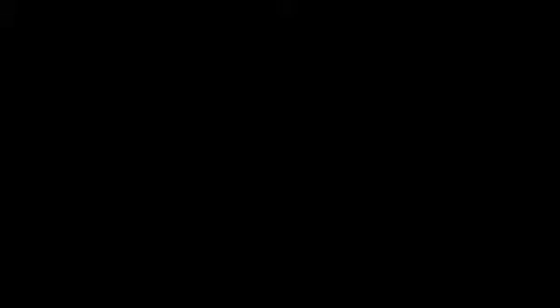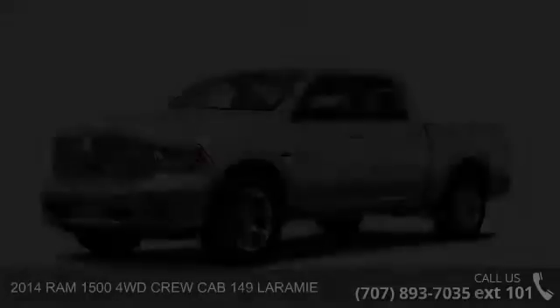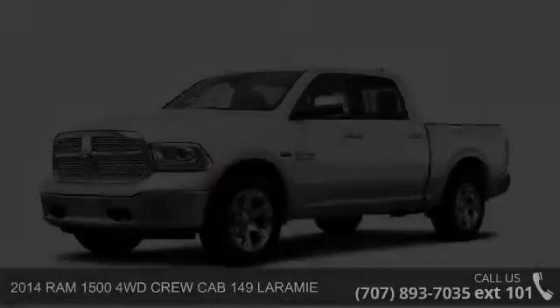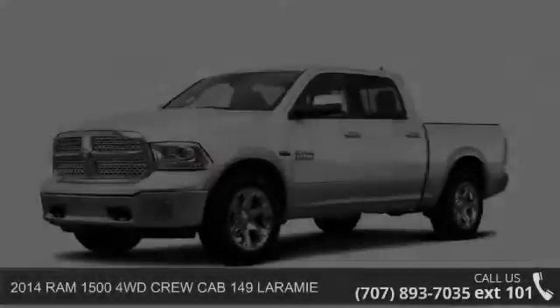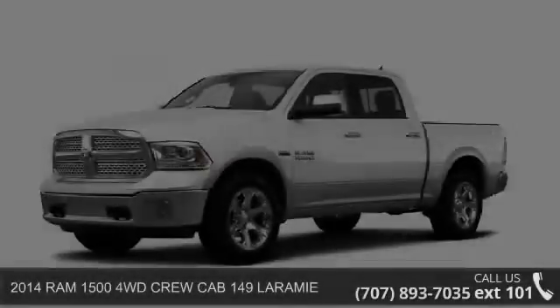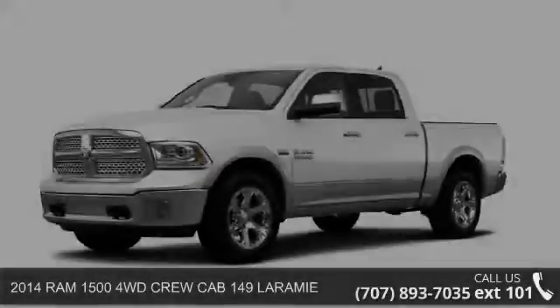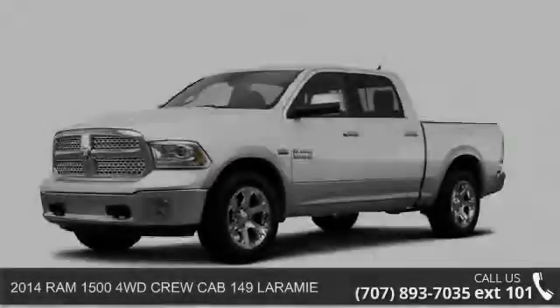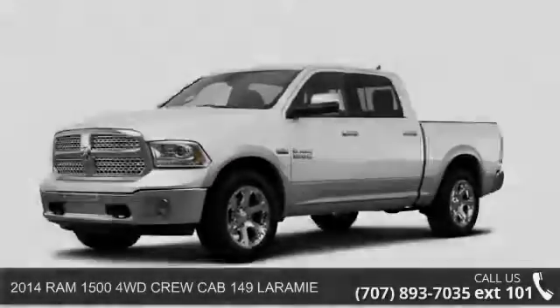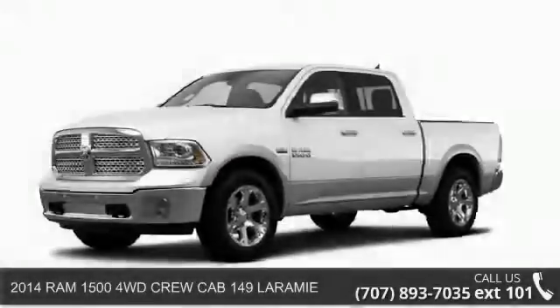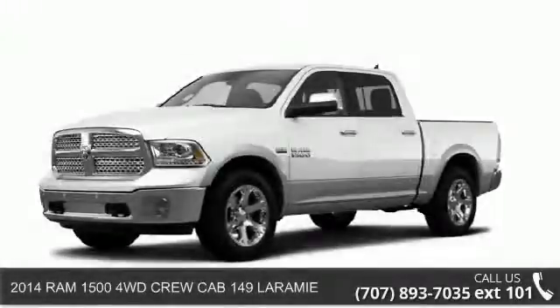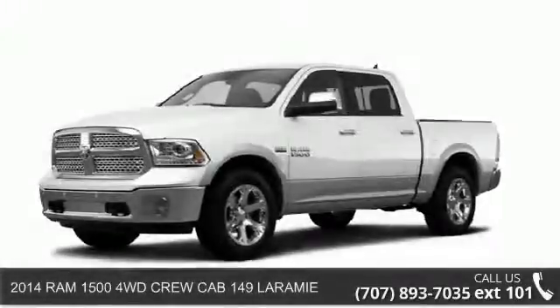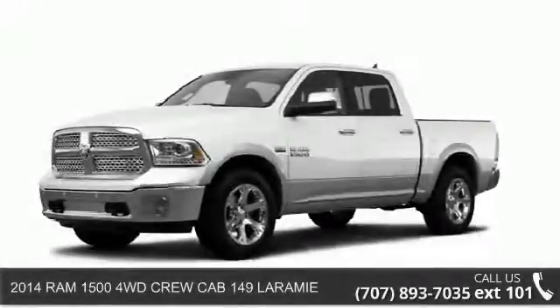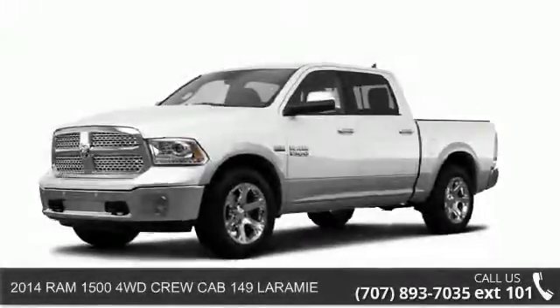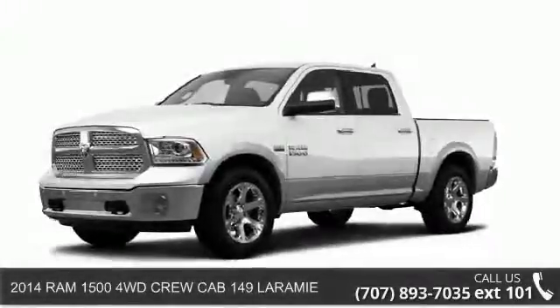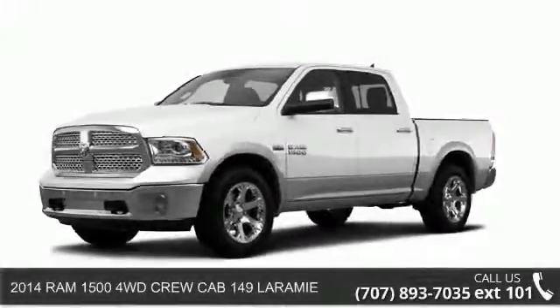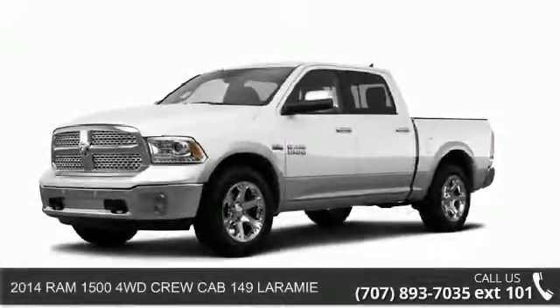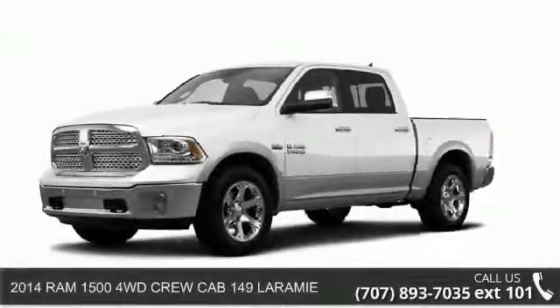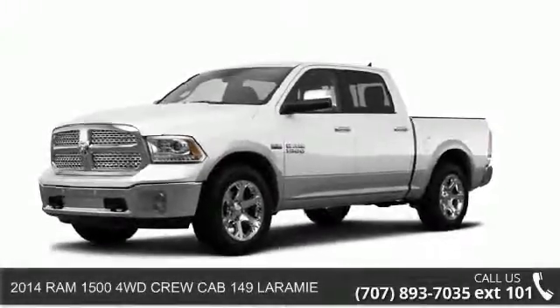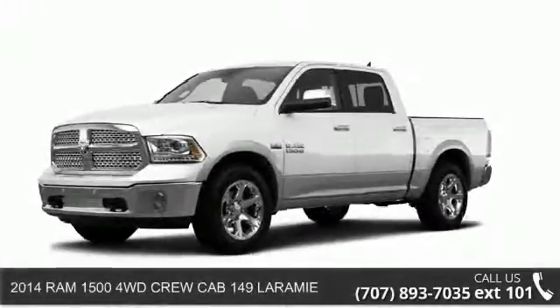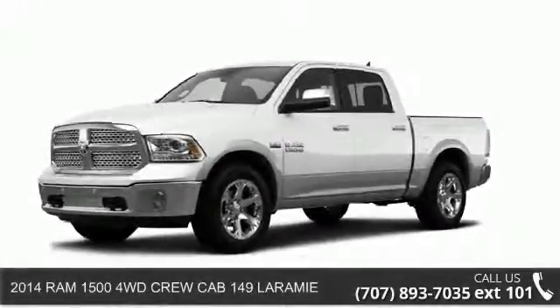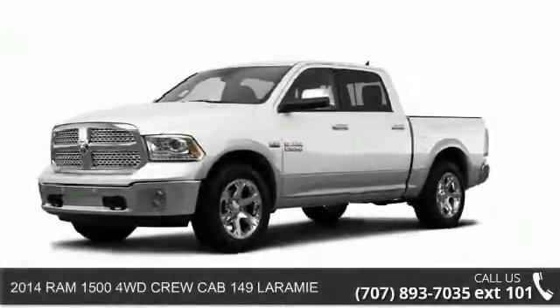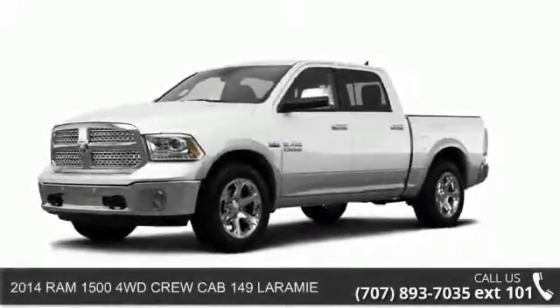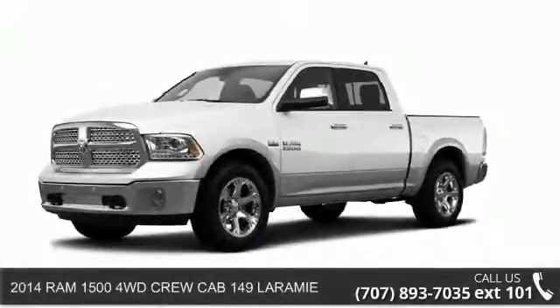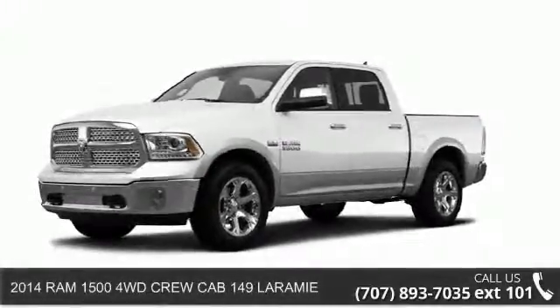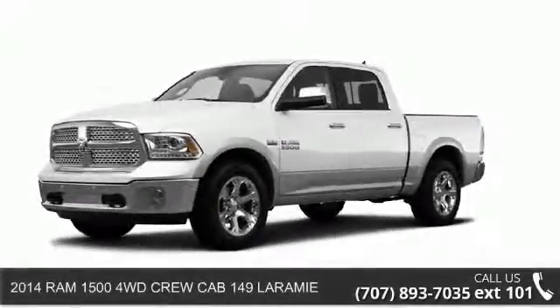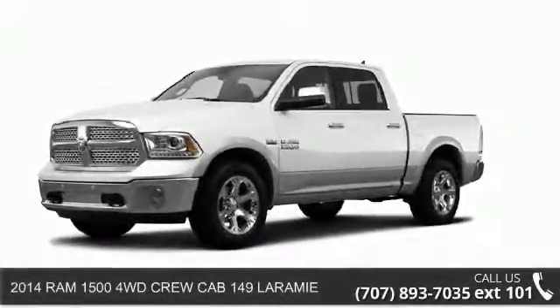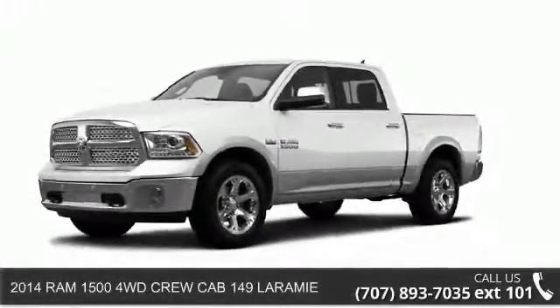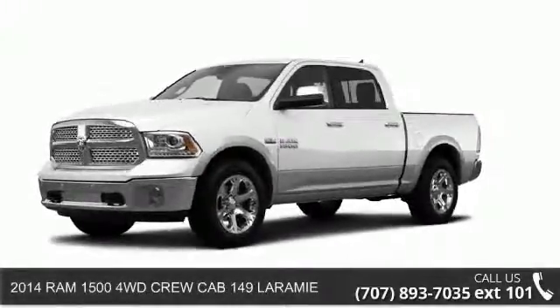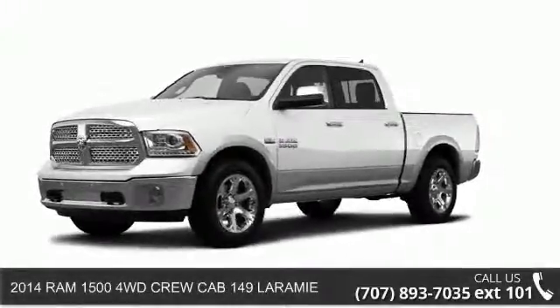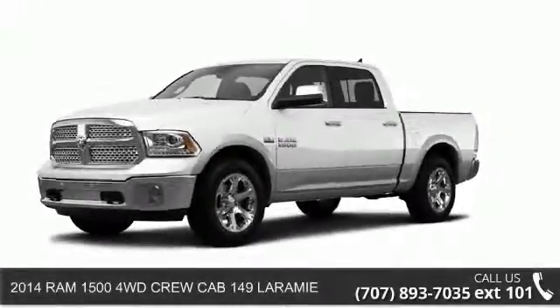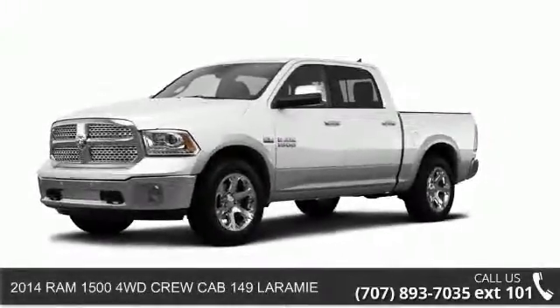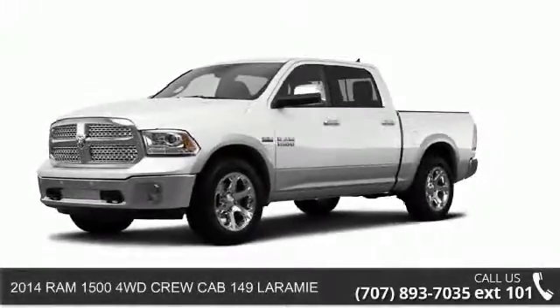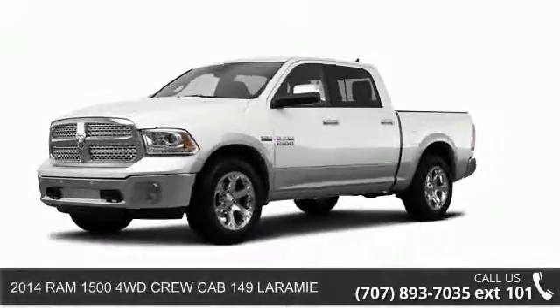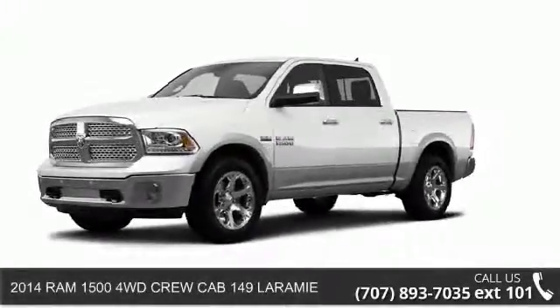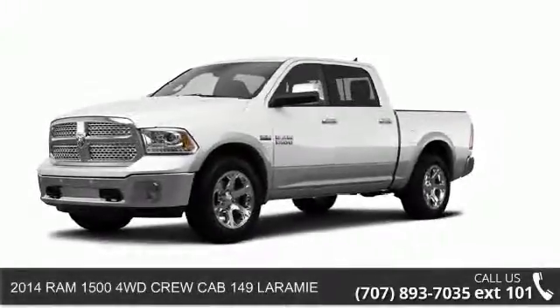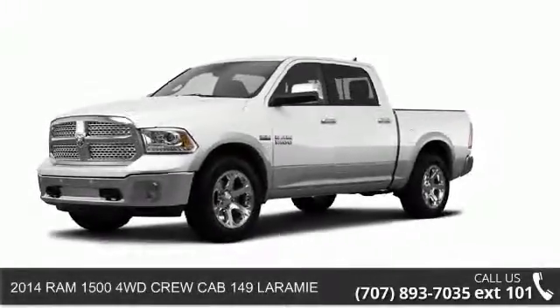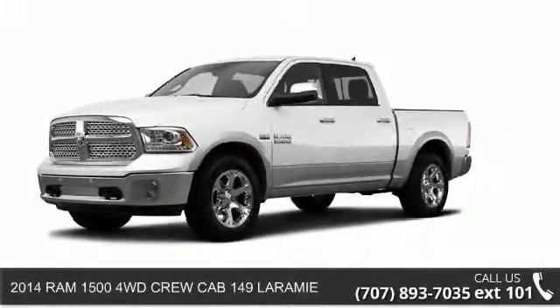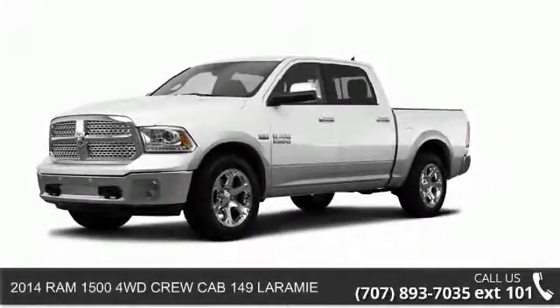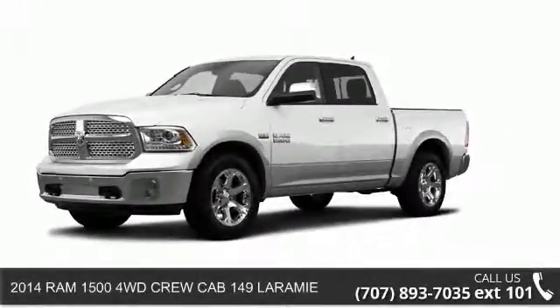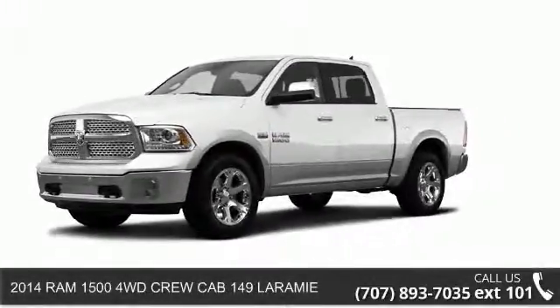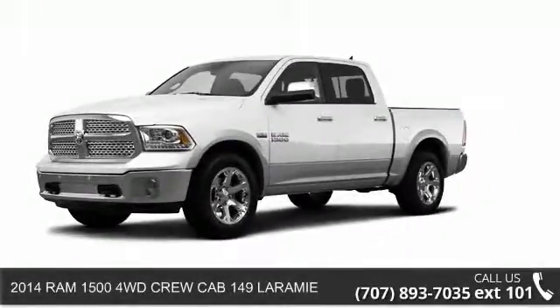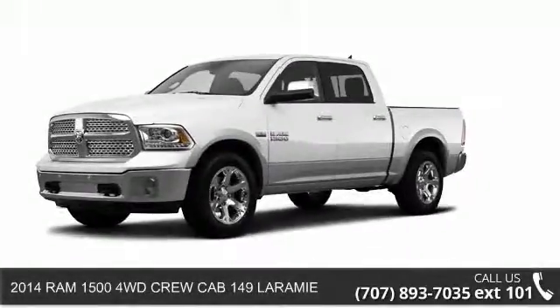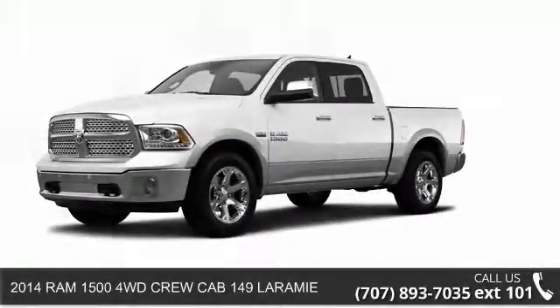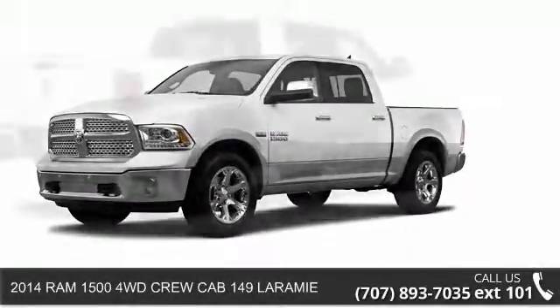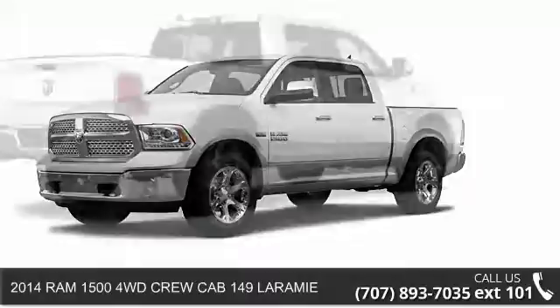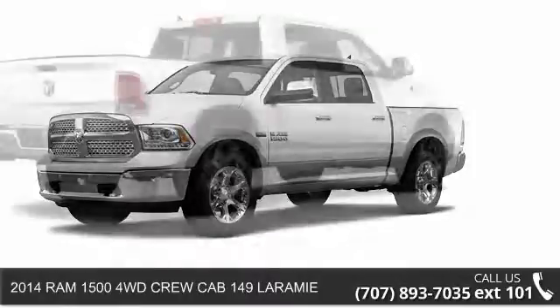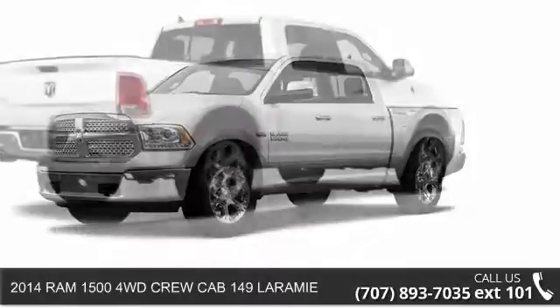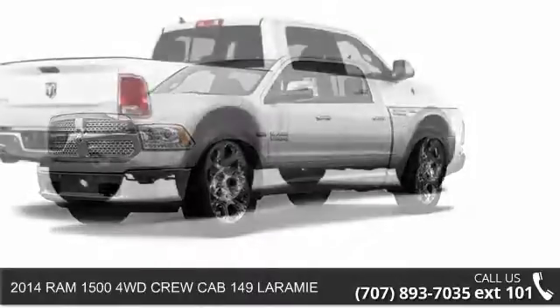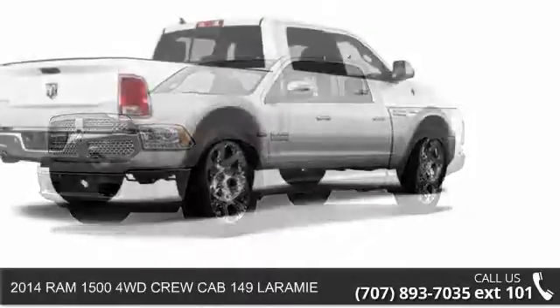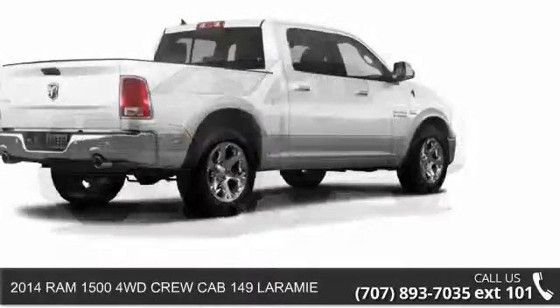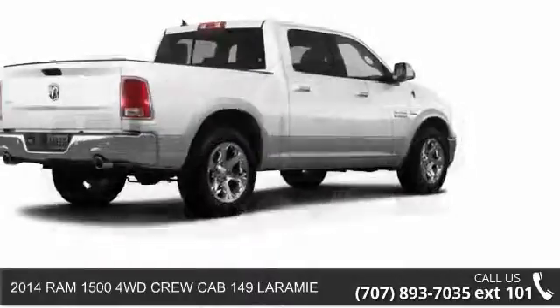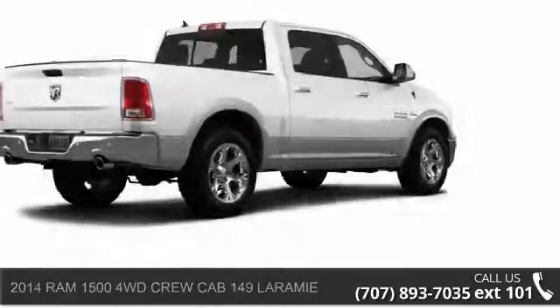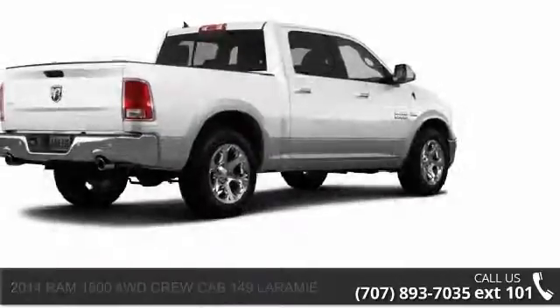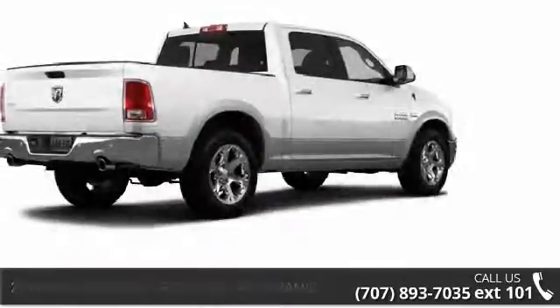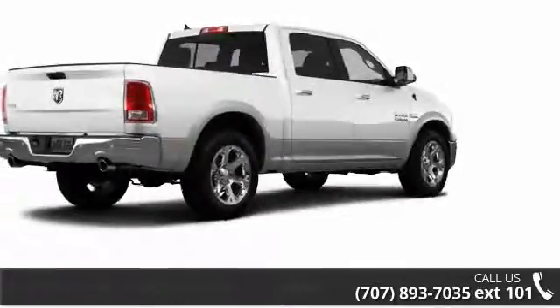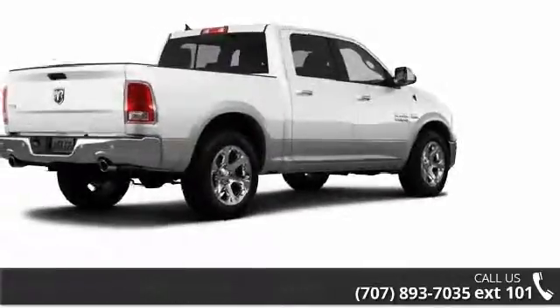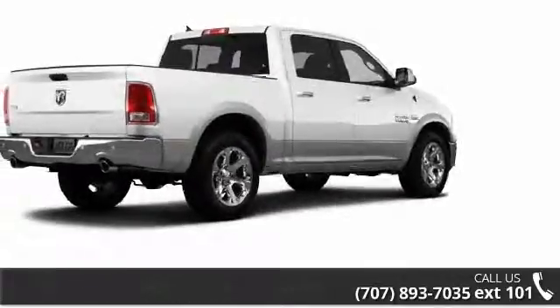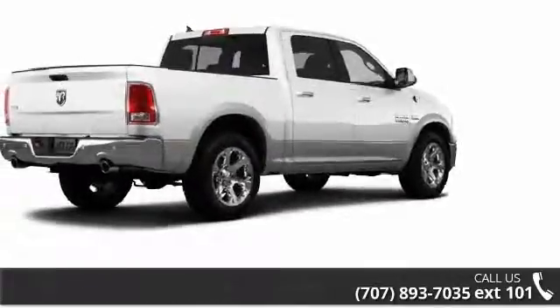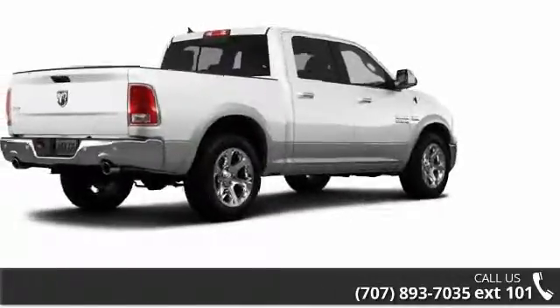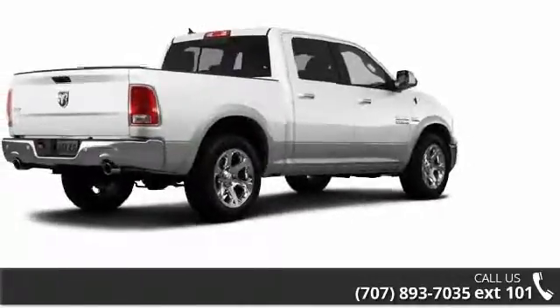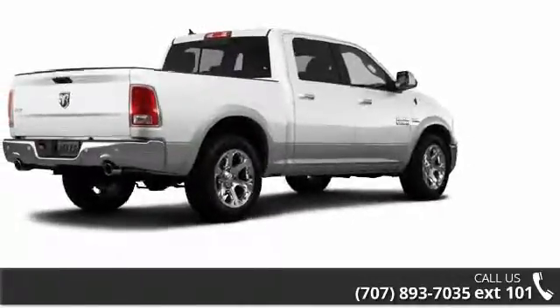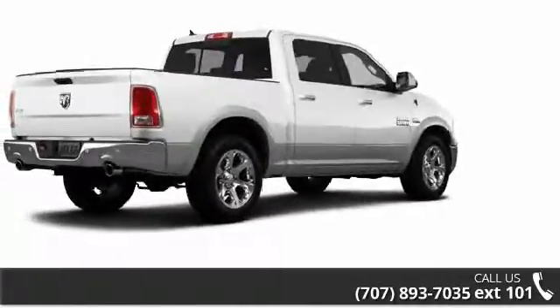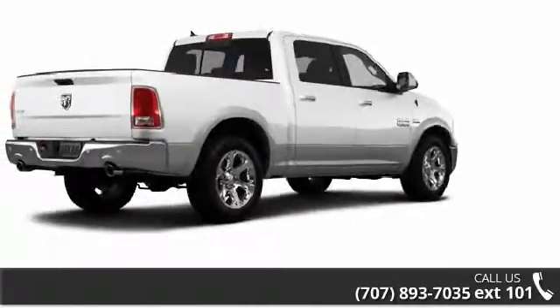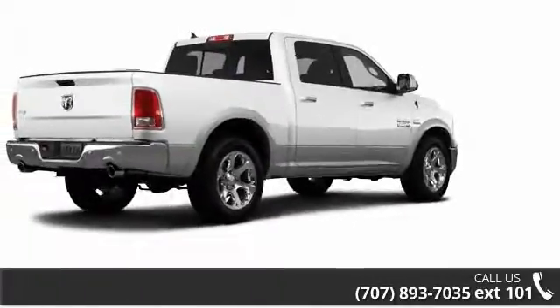Step into the 2014 Ram 1500. If you are looking for an automobile with great features, look no further.